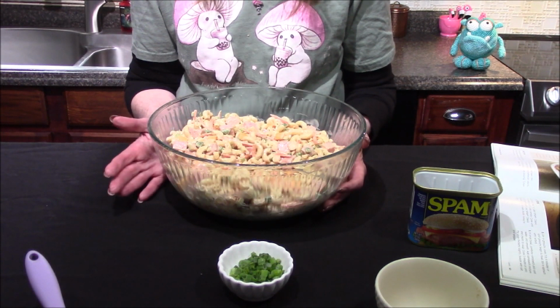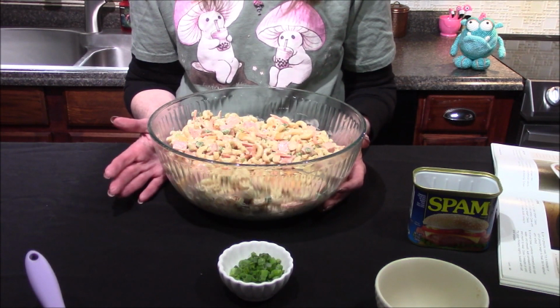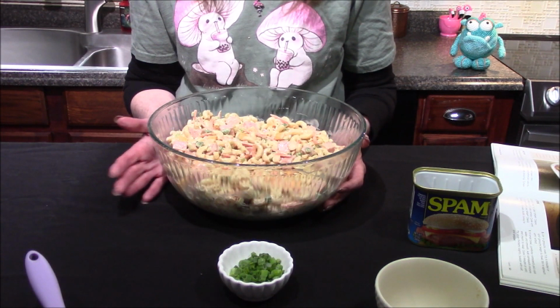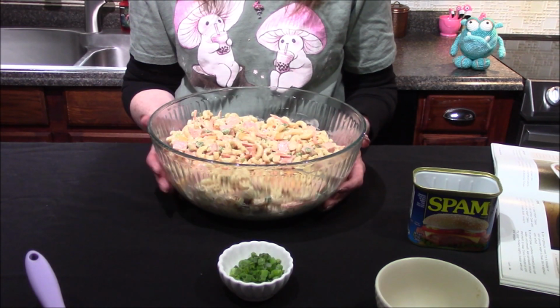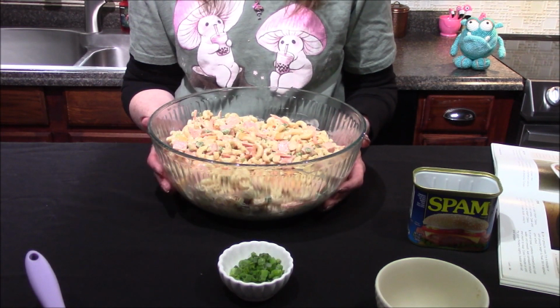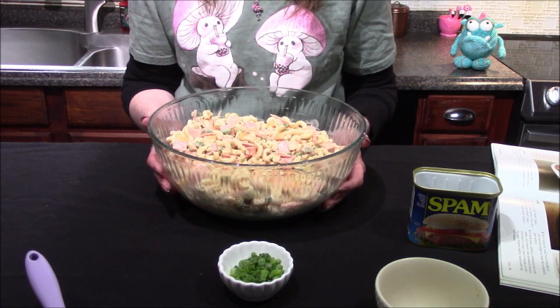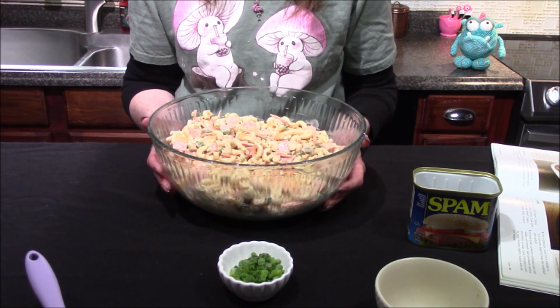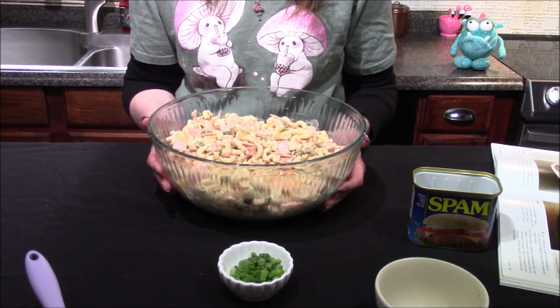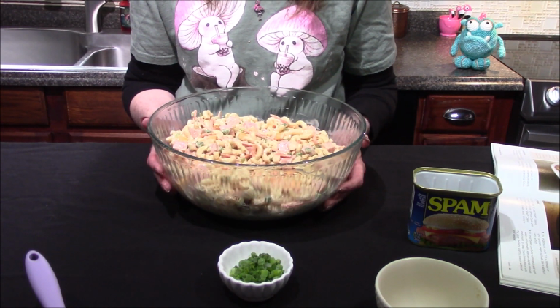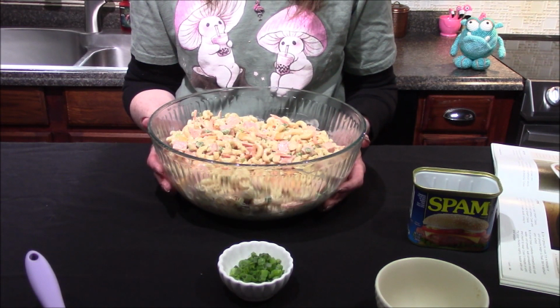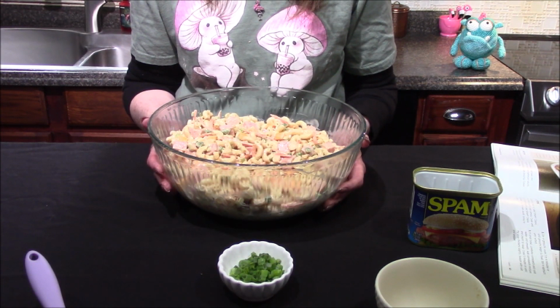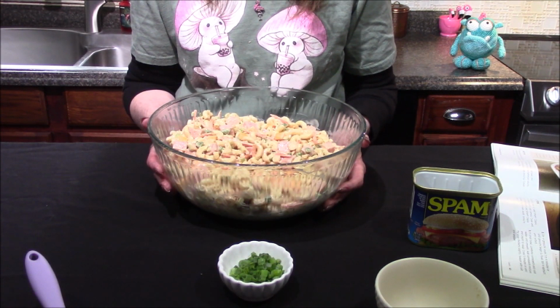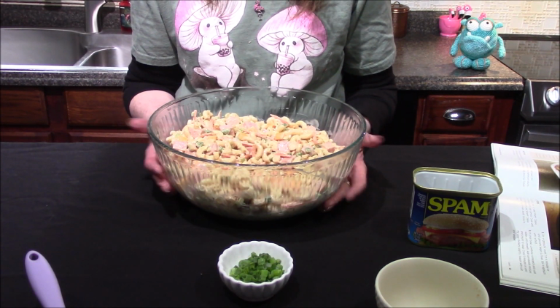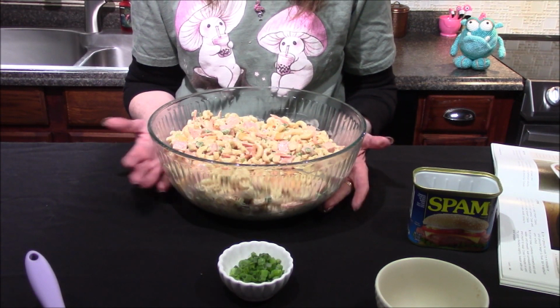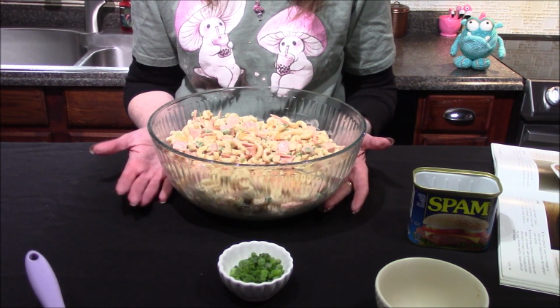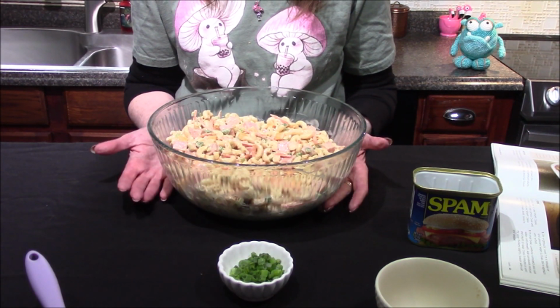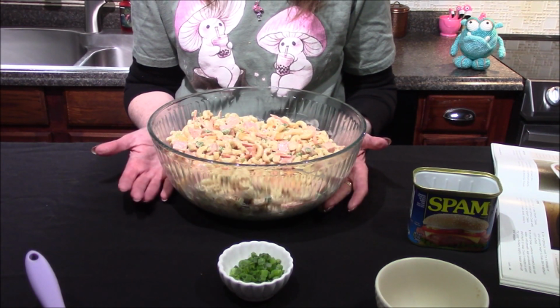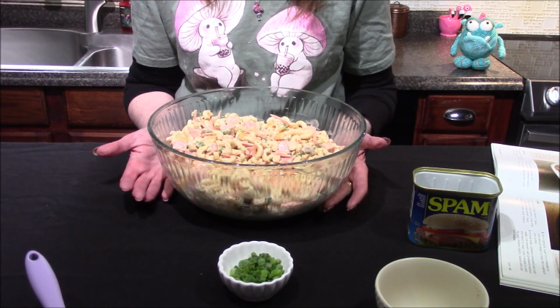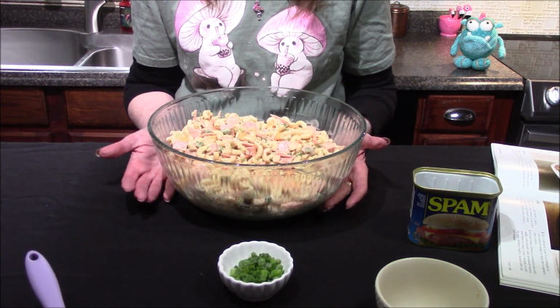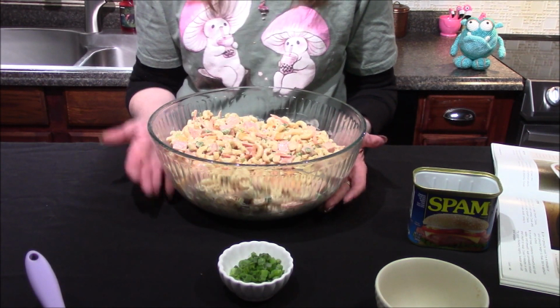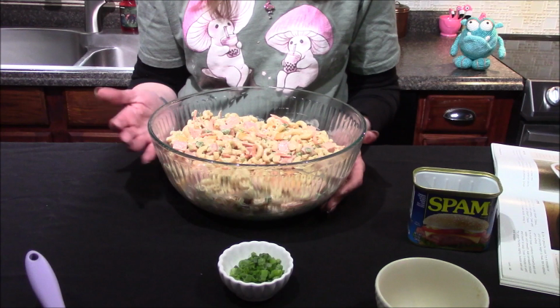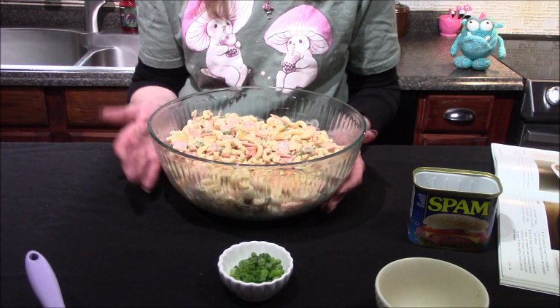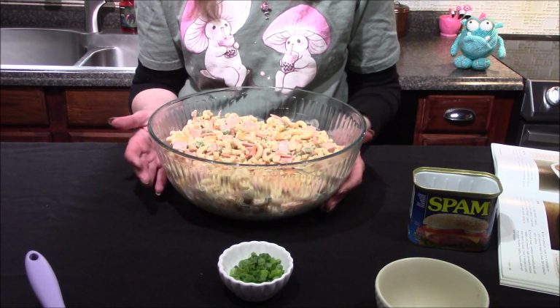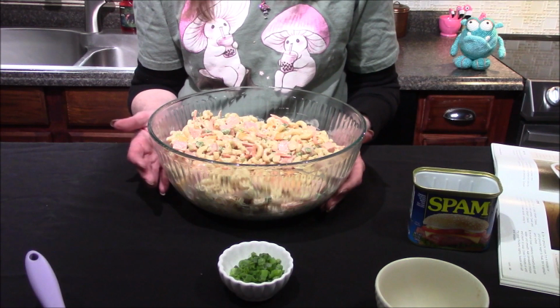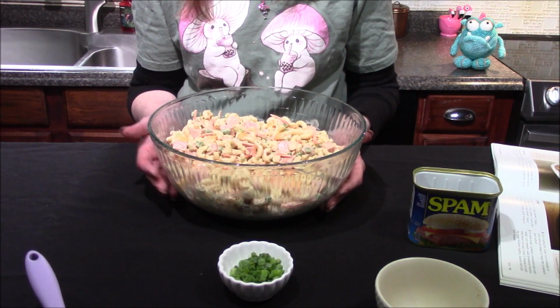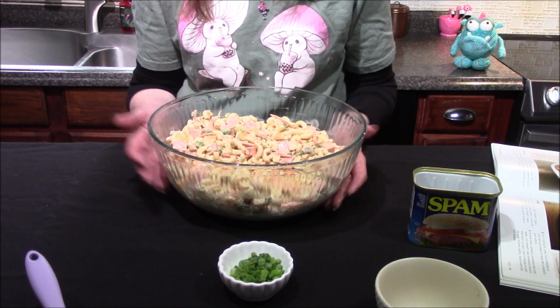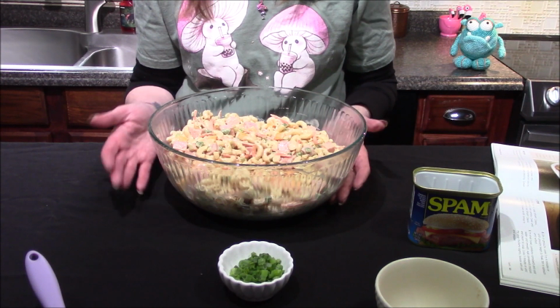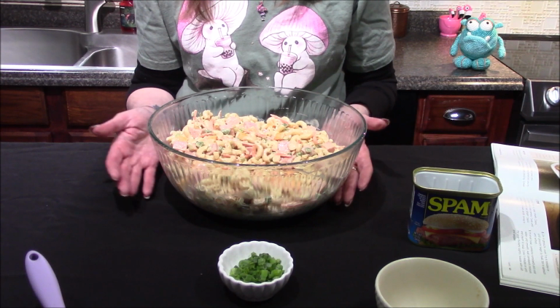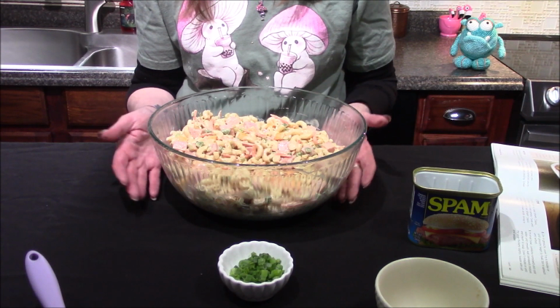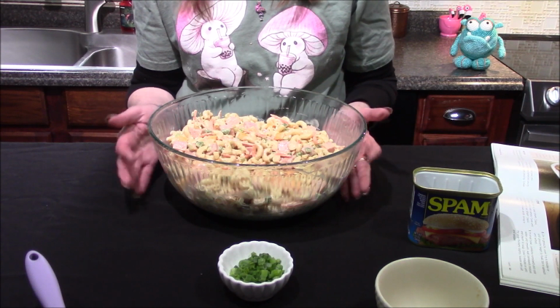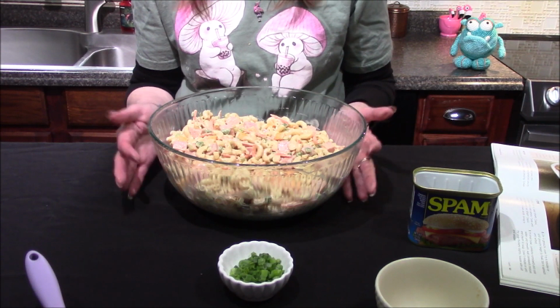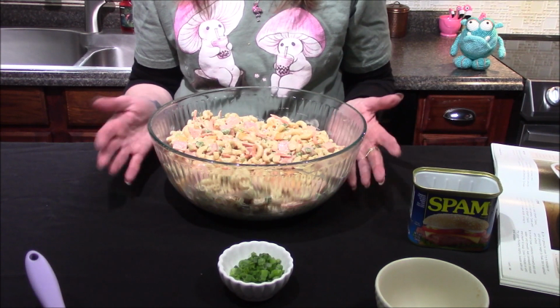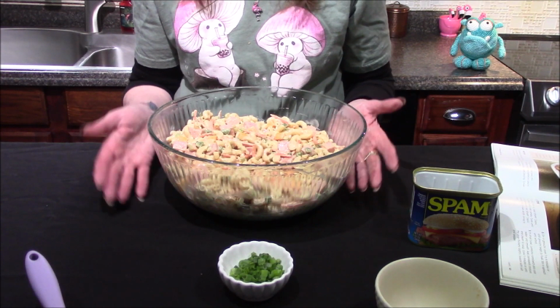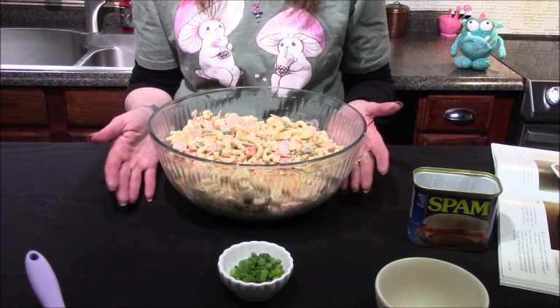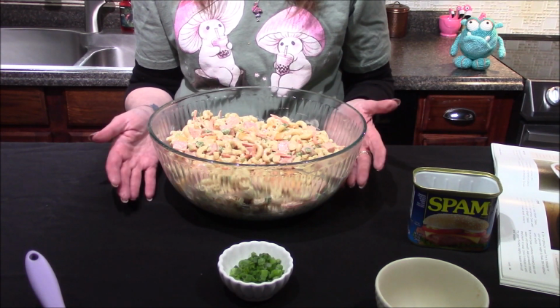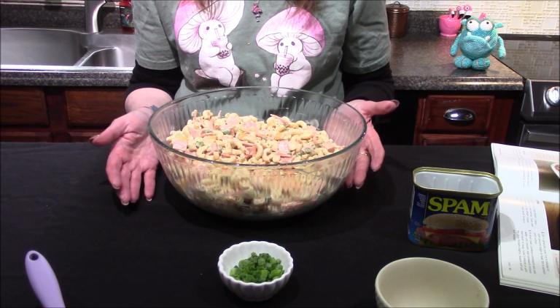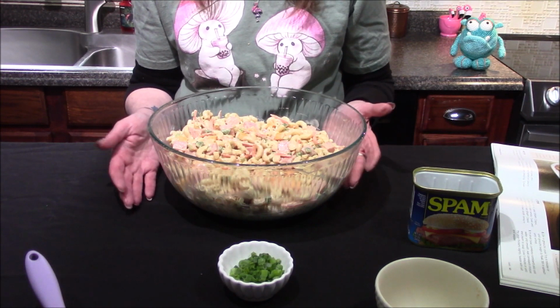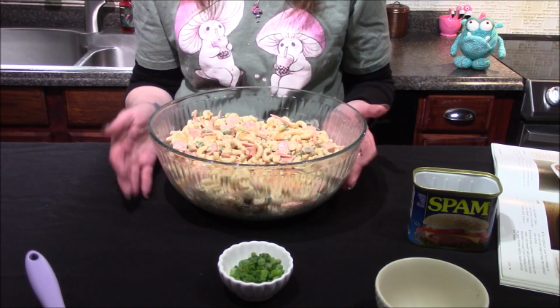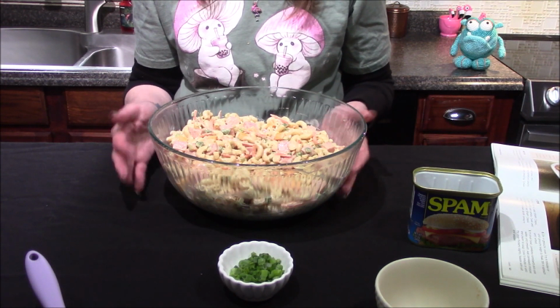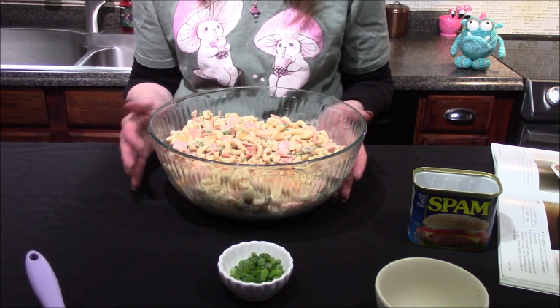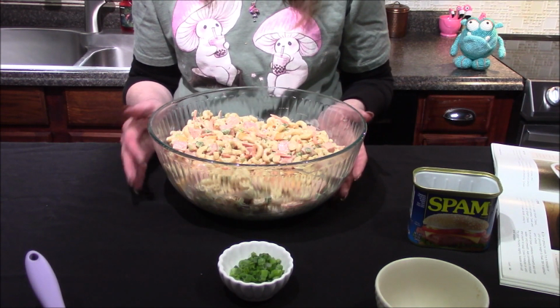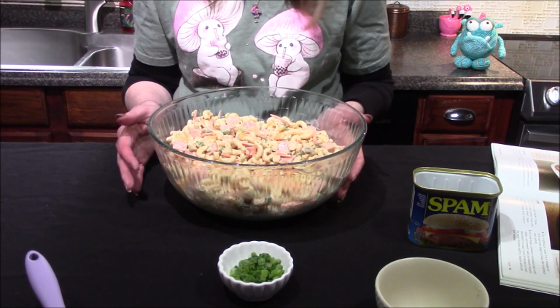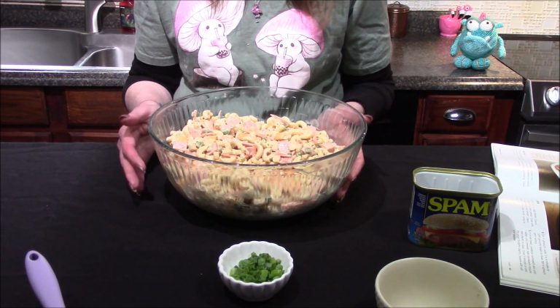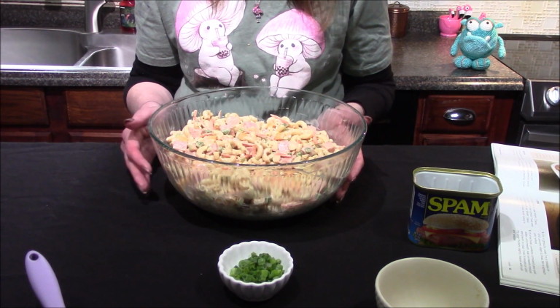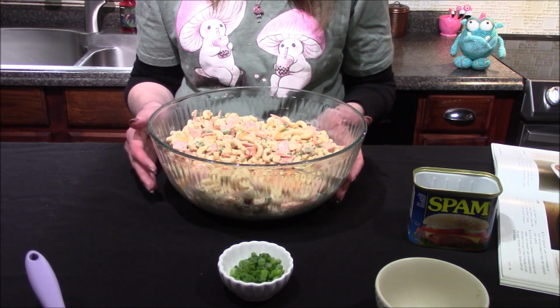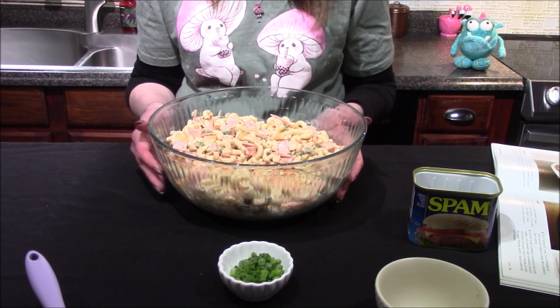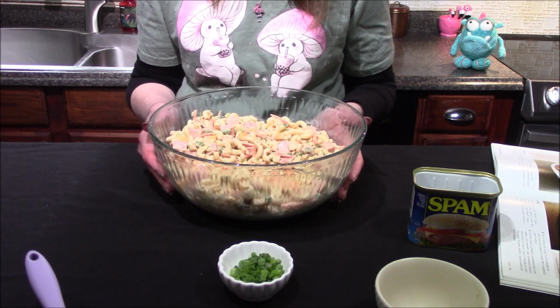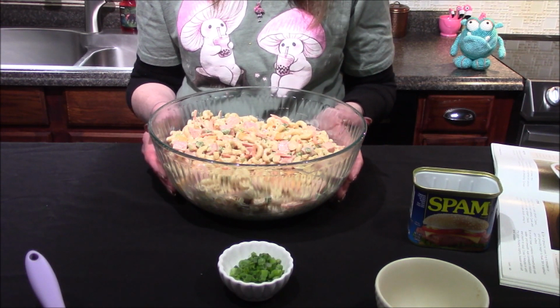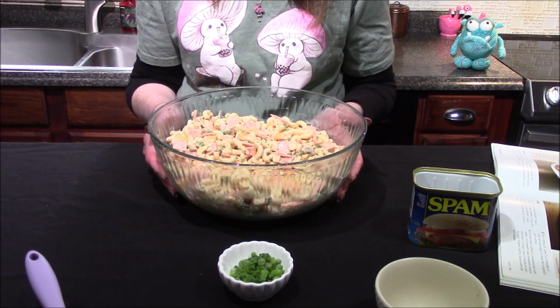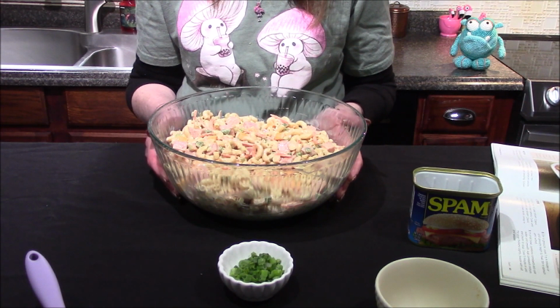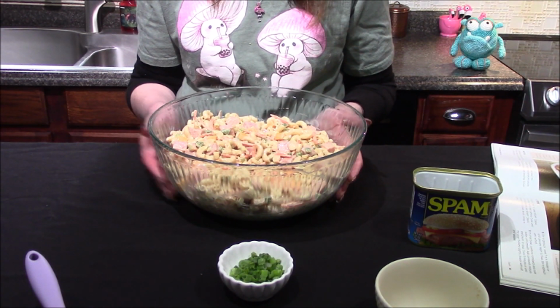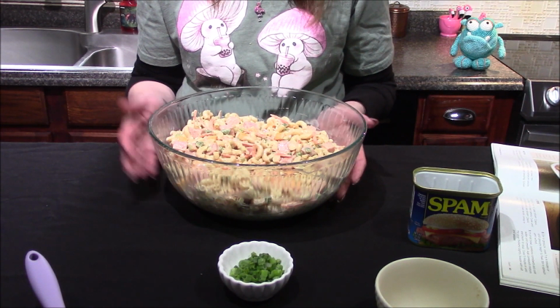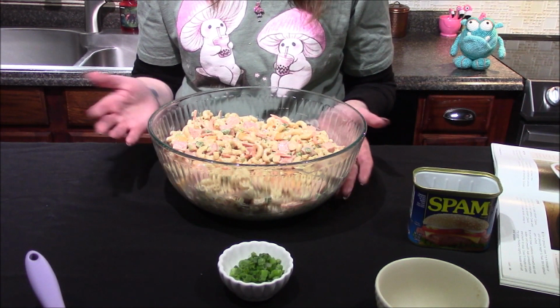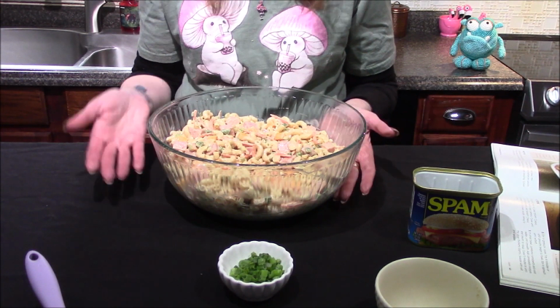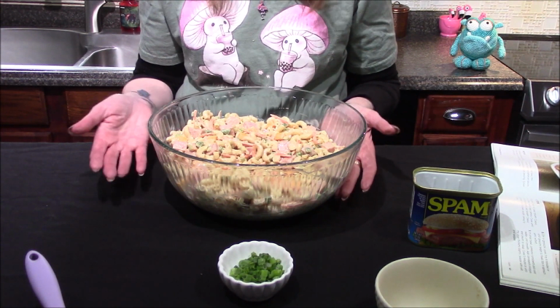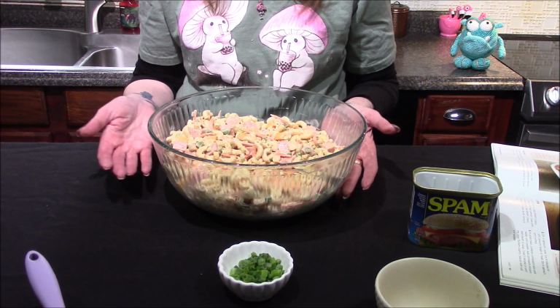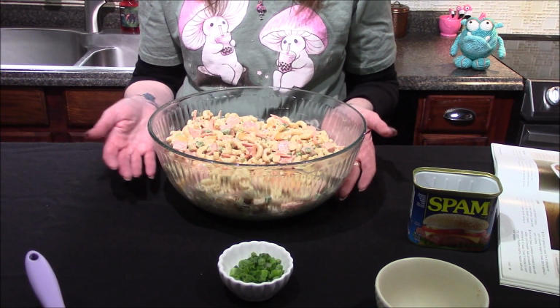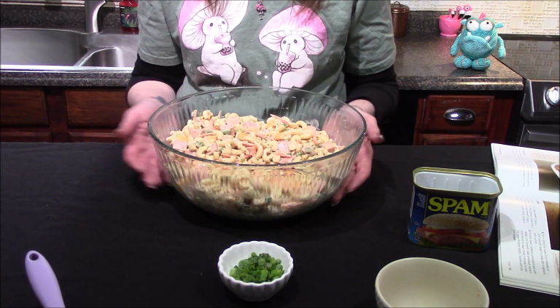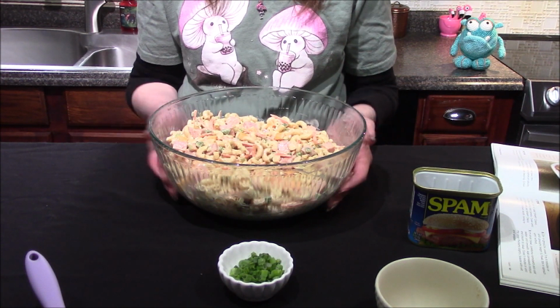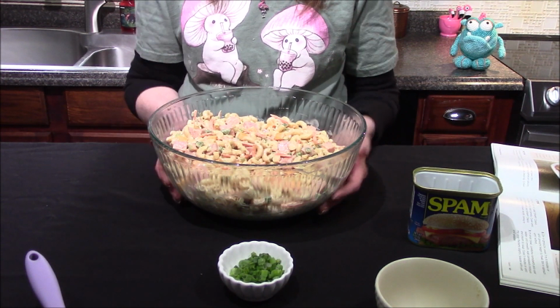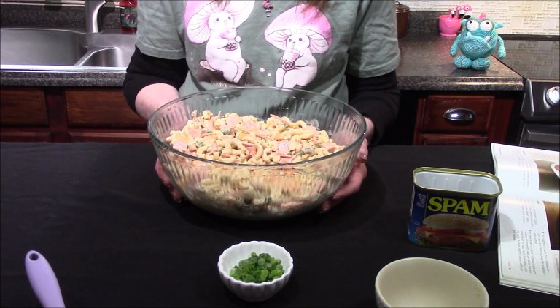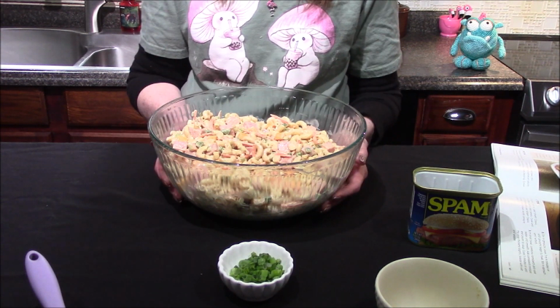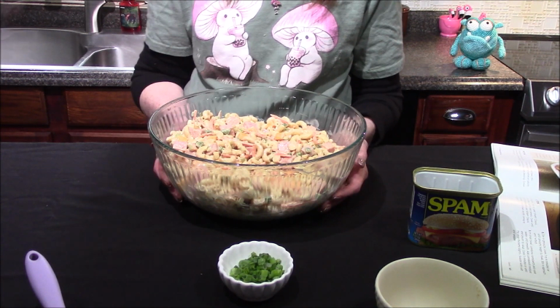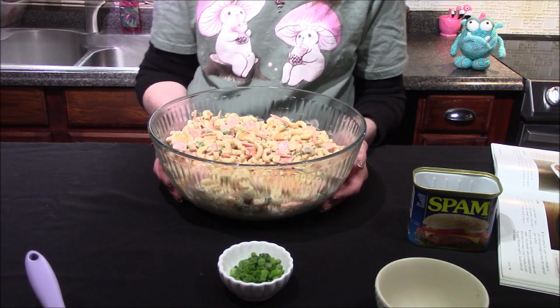This is now ready to go into the refrigerator where it's going to chill down for about an hour, just to allow those flavors to marry before I try it.